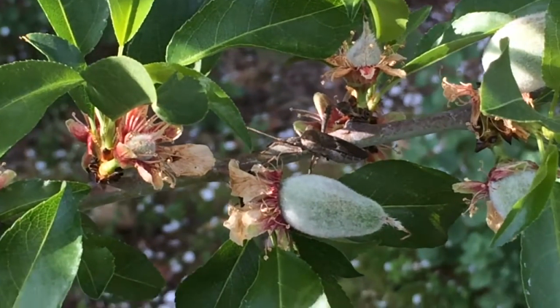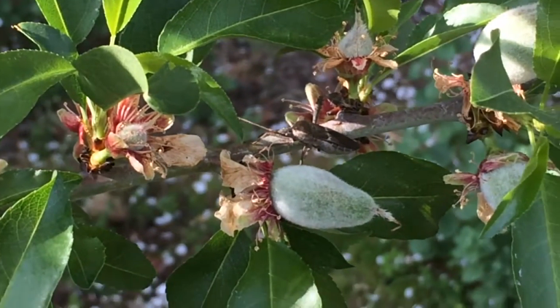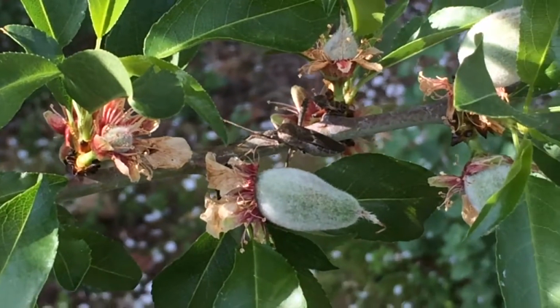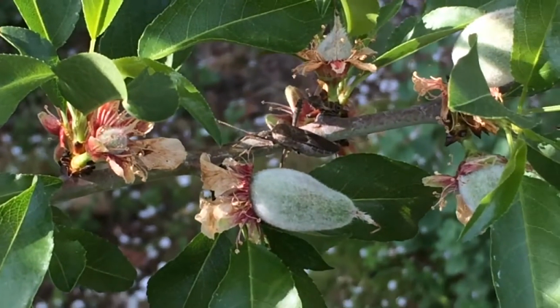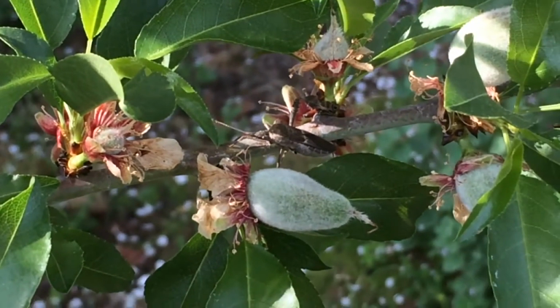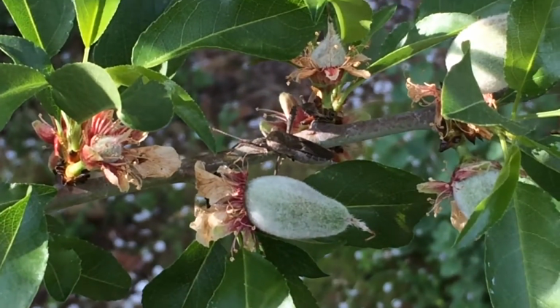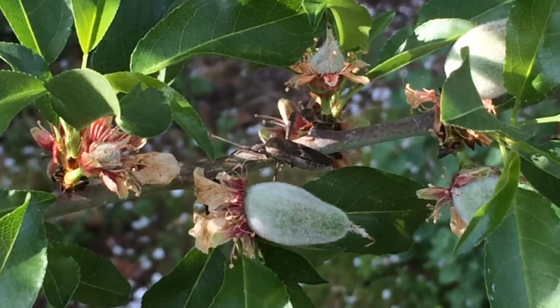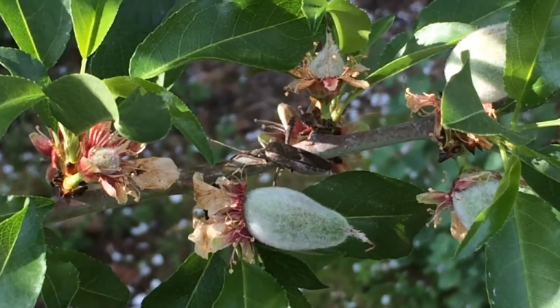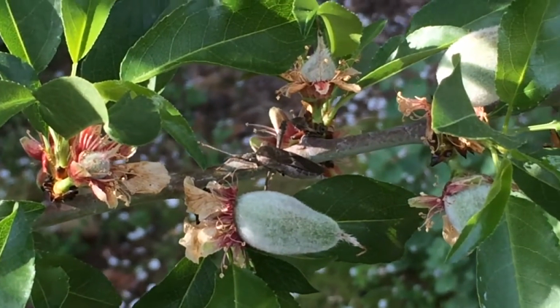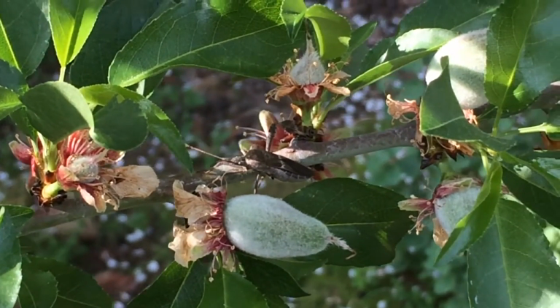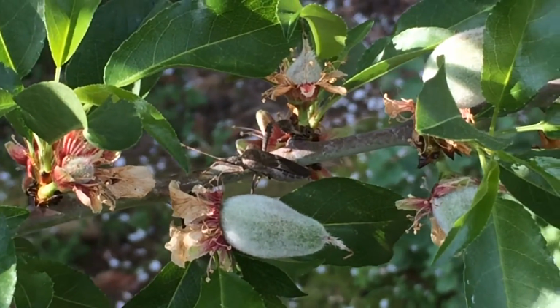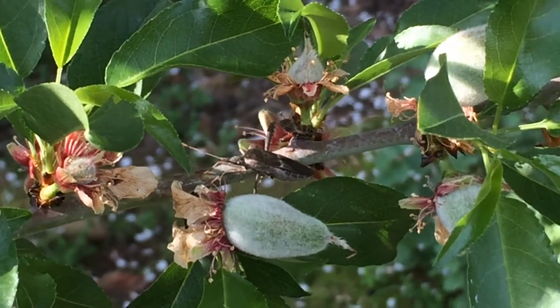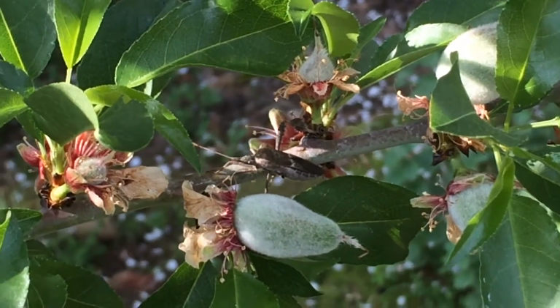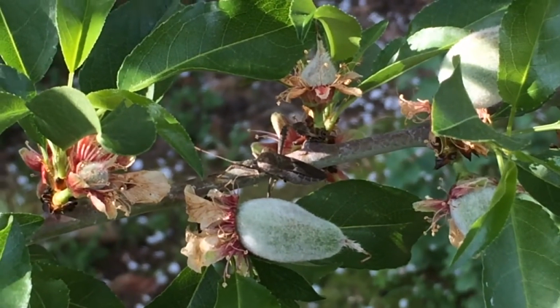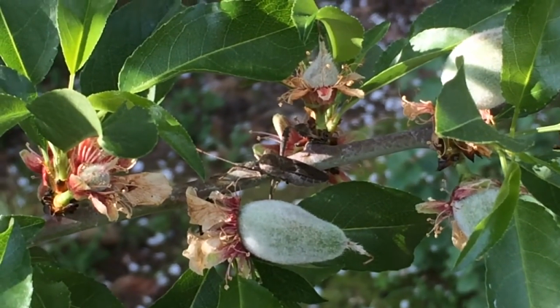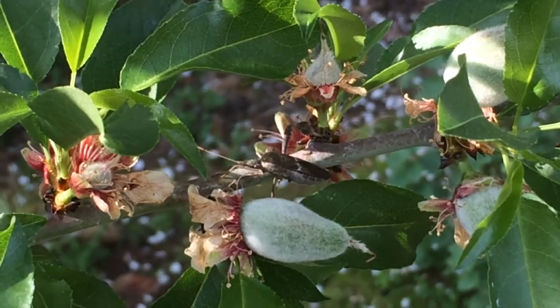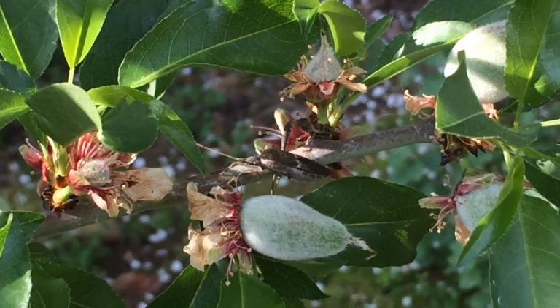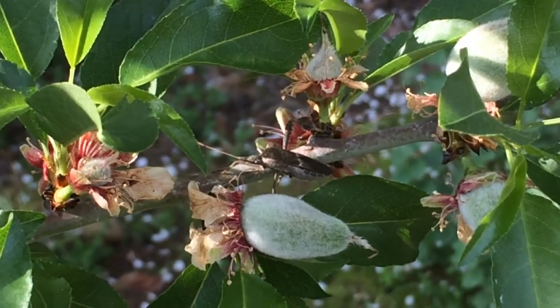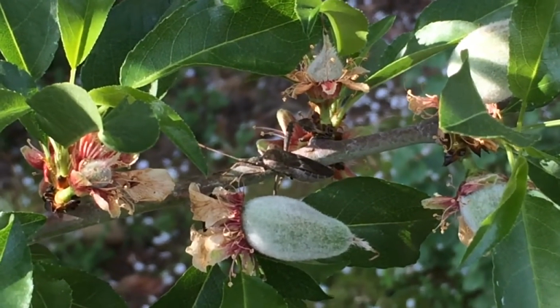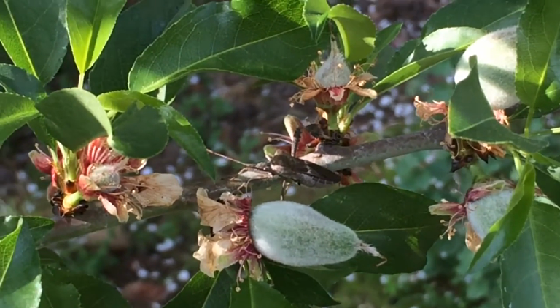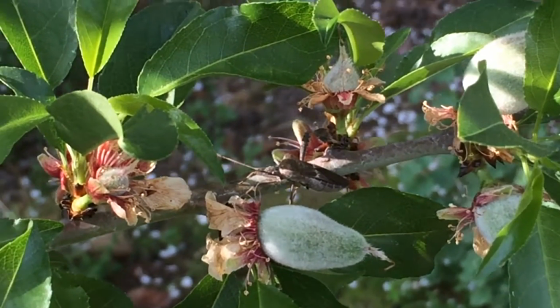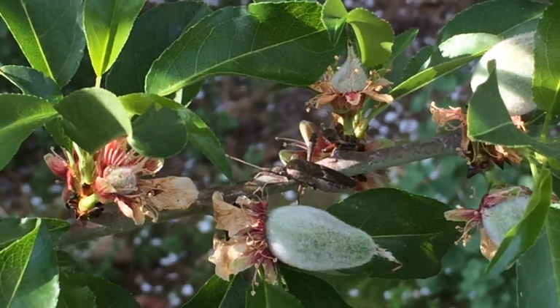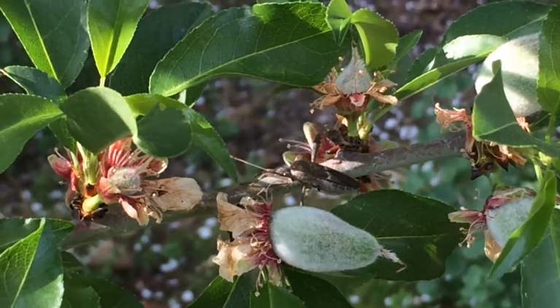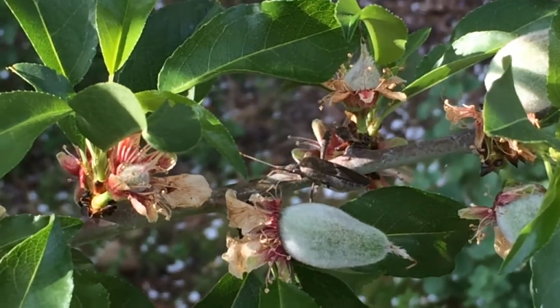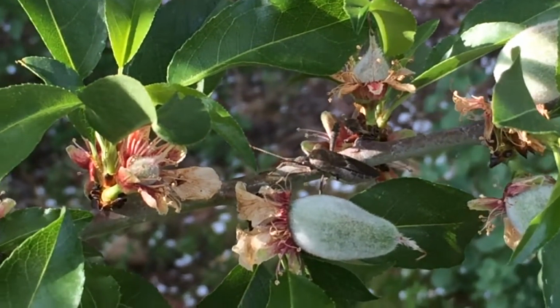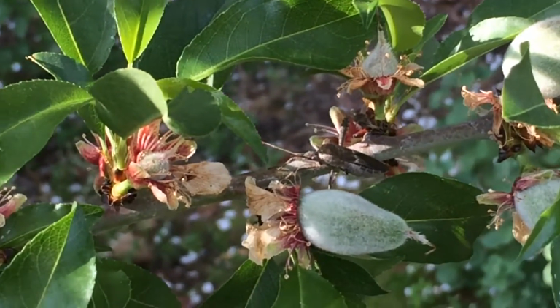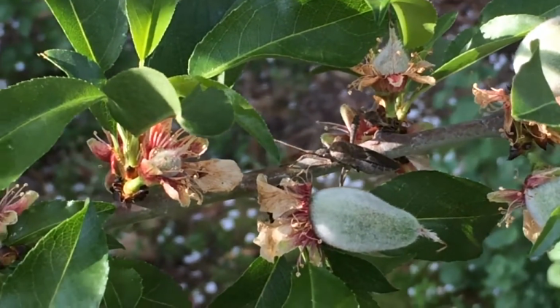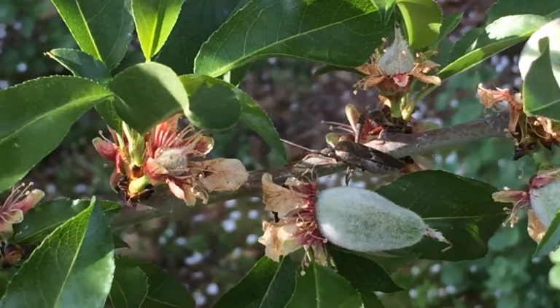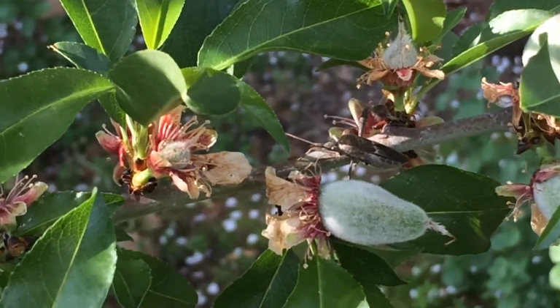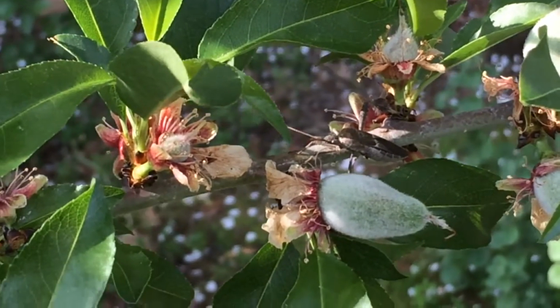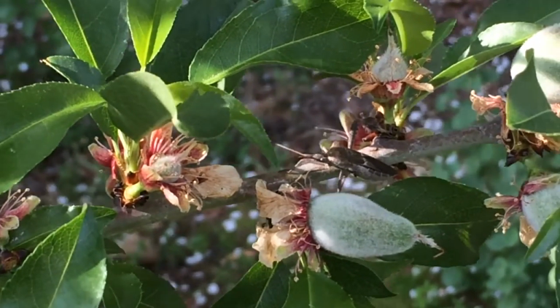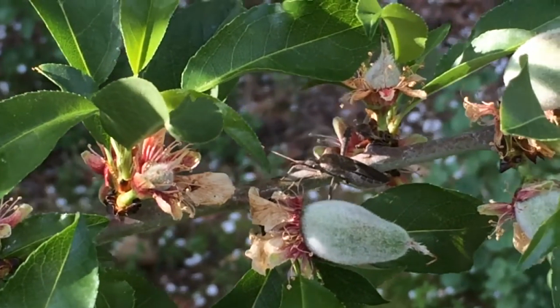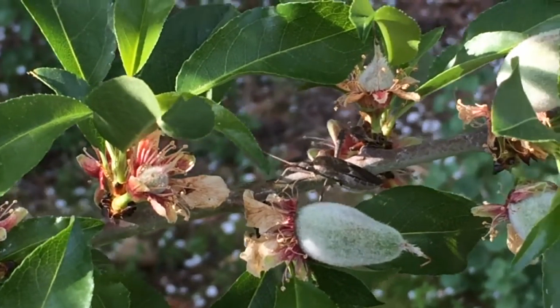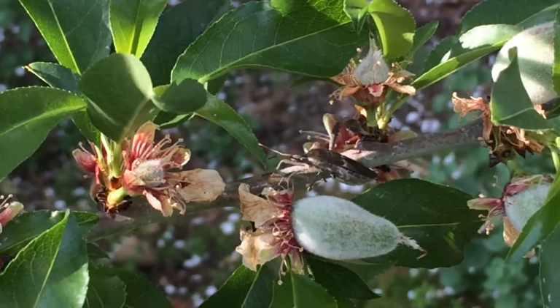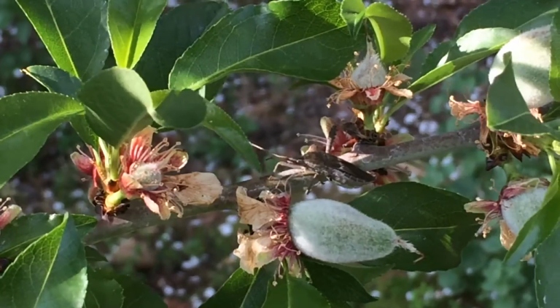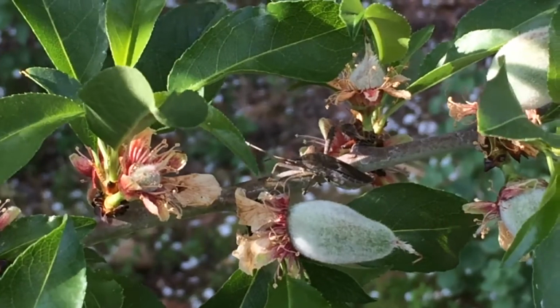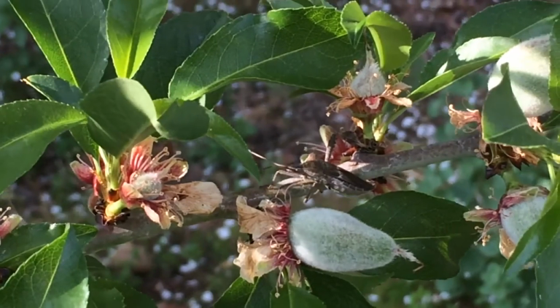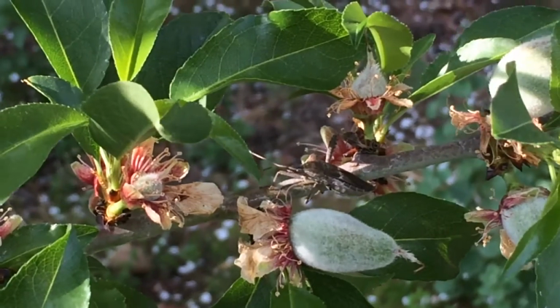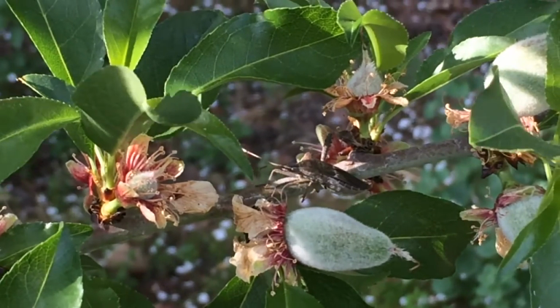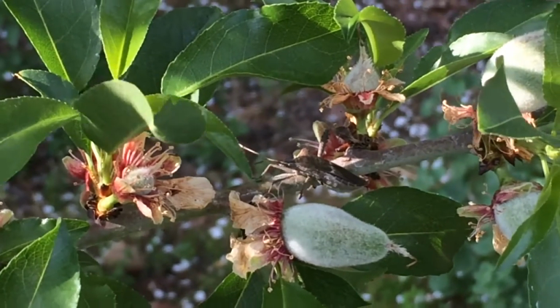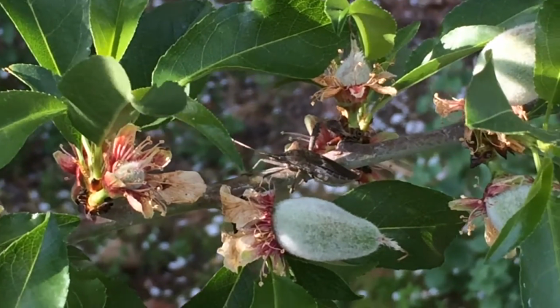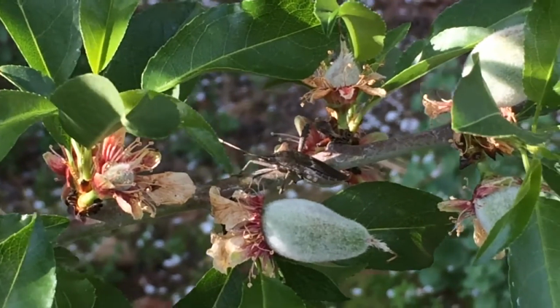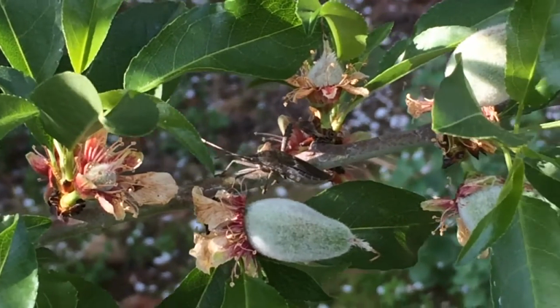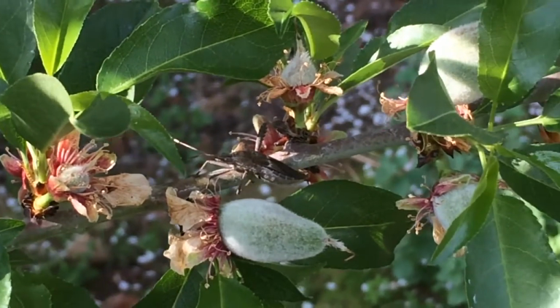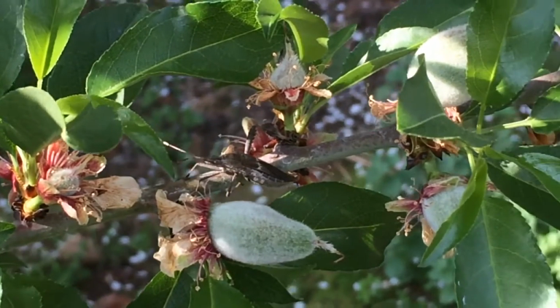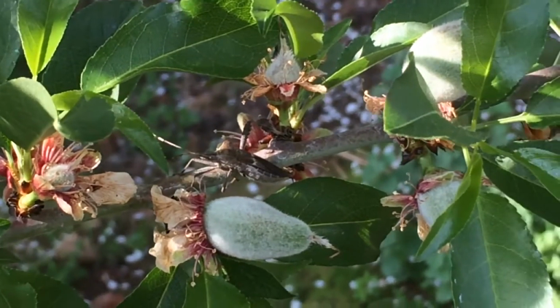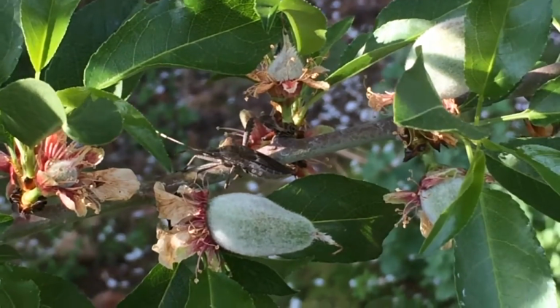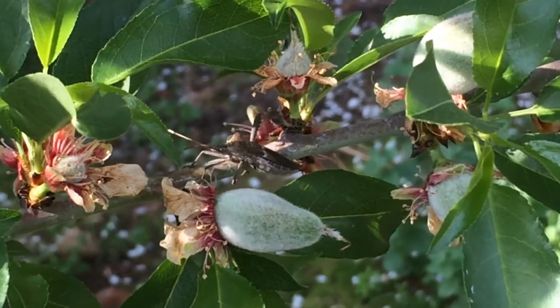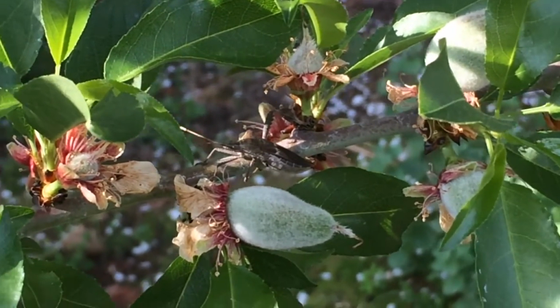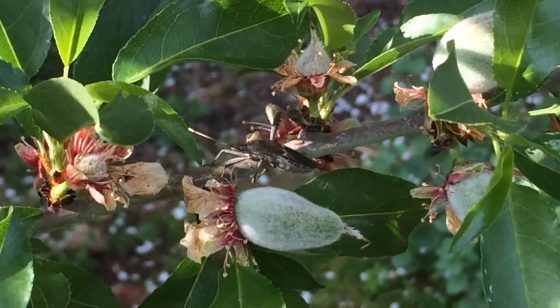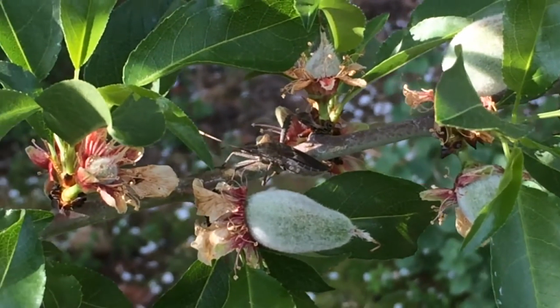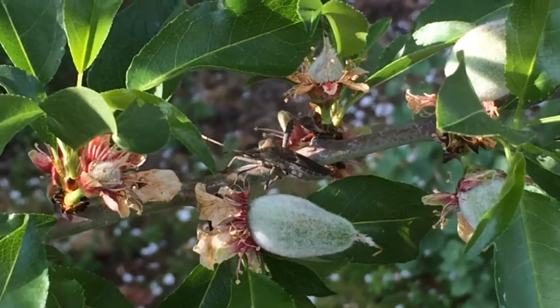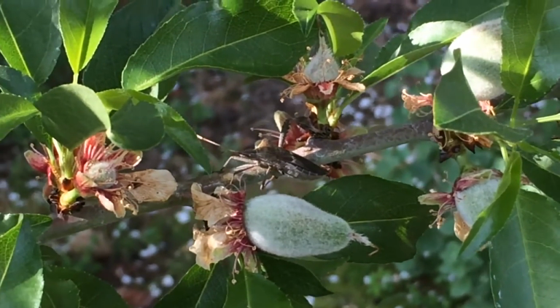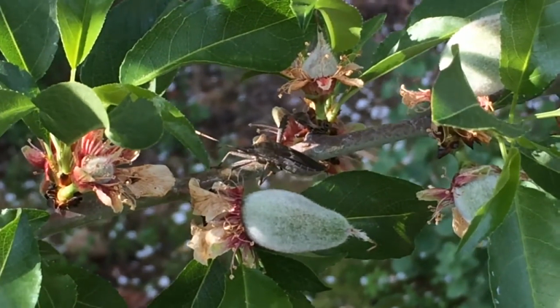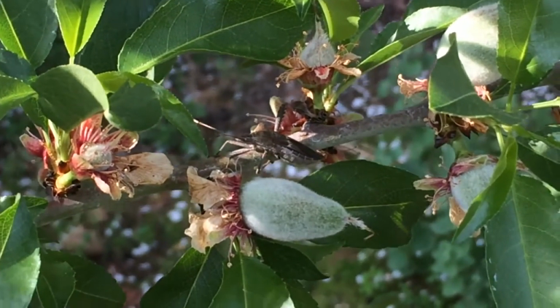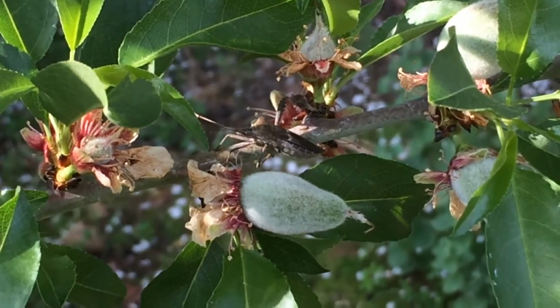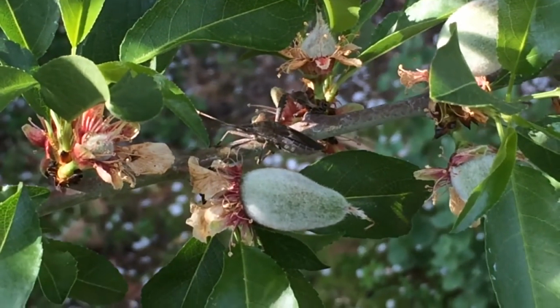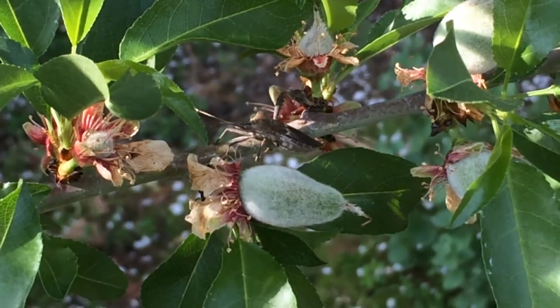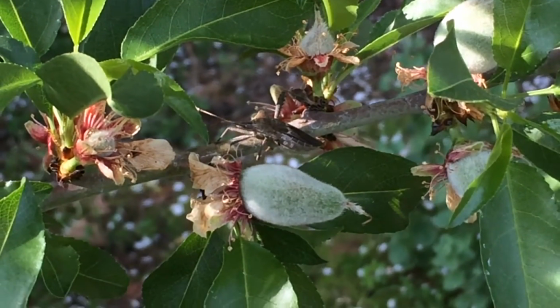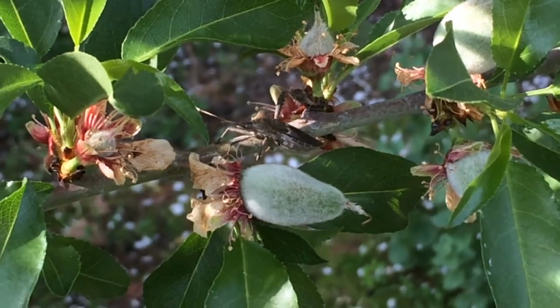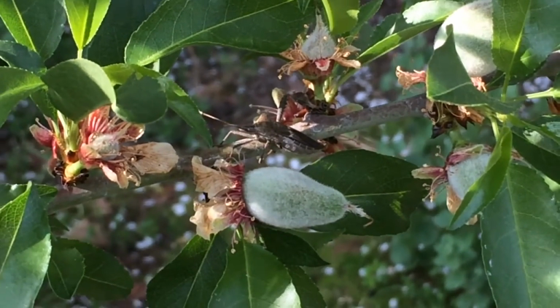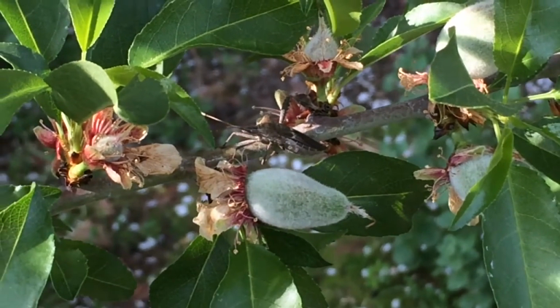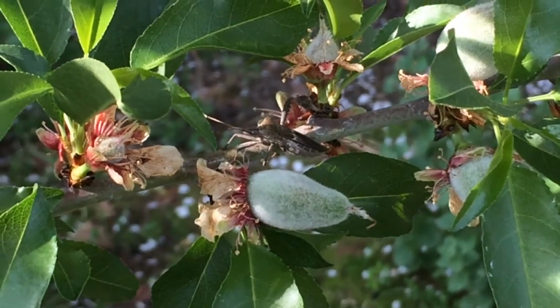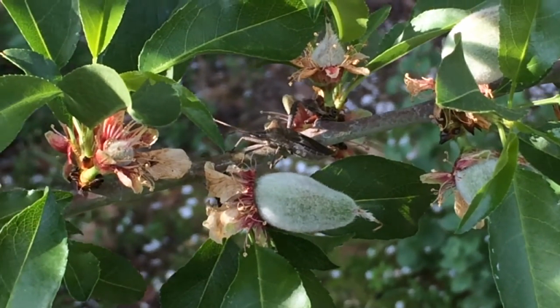Hello everyone. This is Moses from Zlatar Gardens. This is my almond tree — I have it zoomed in right now. I don't want to get too close.